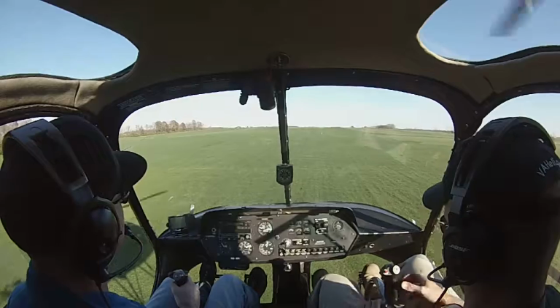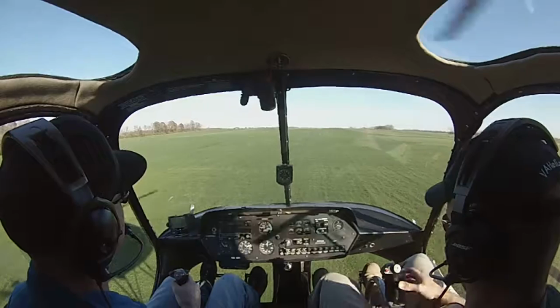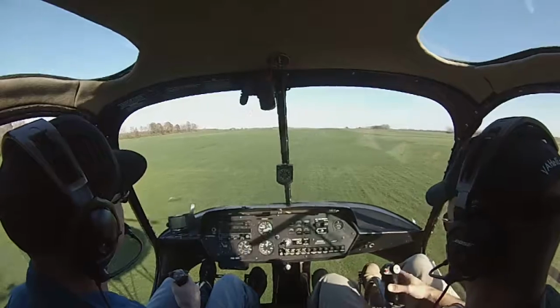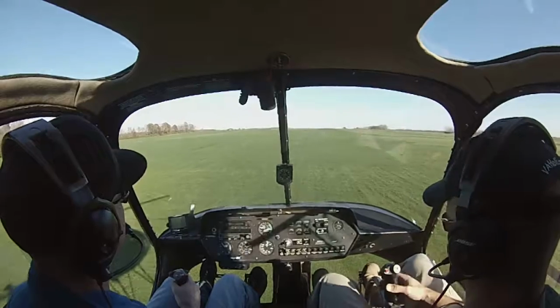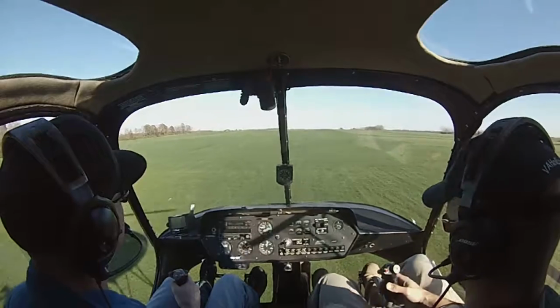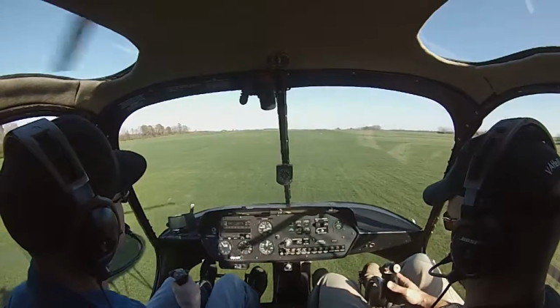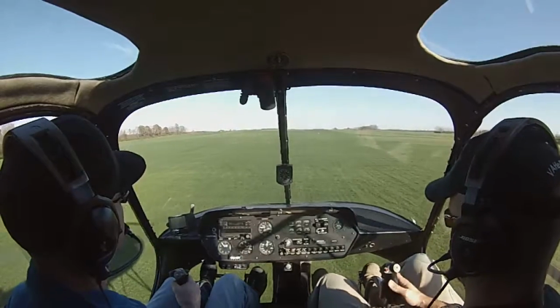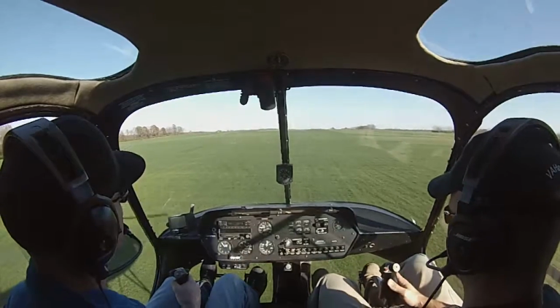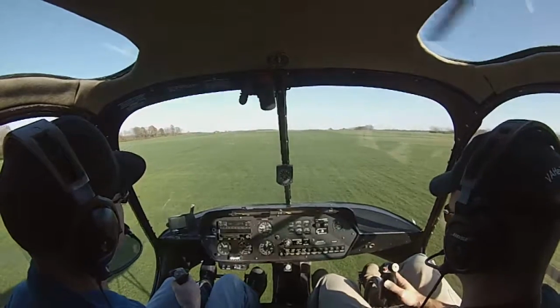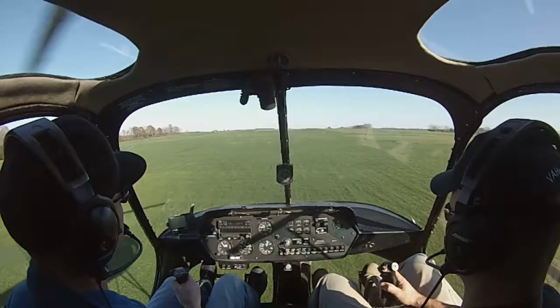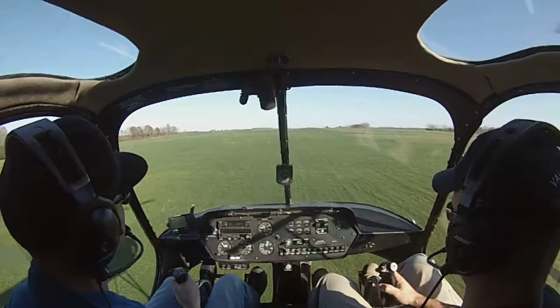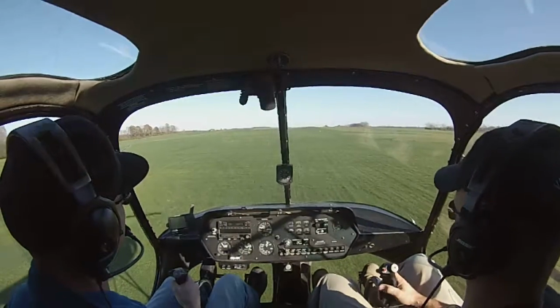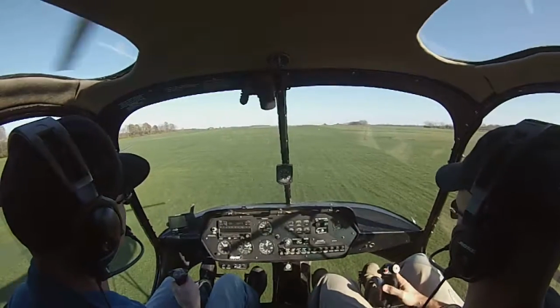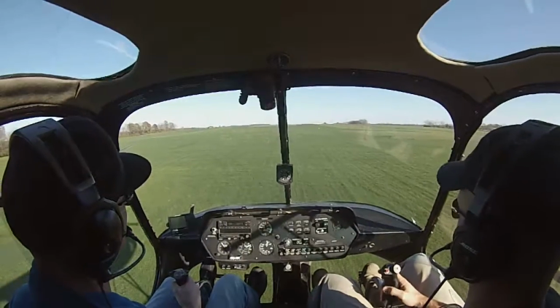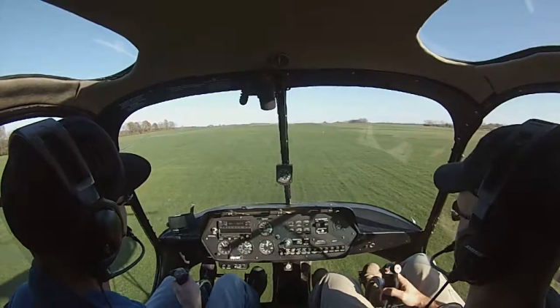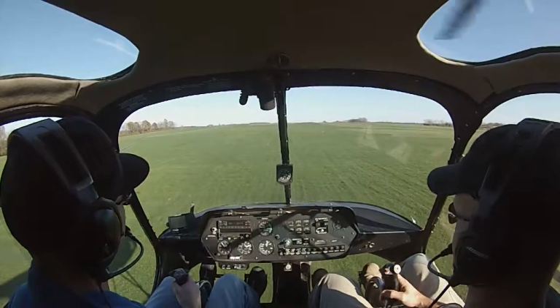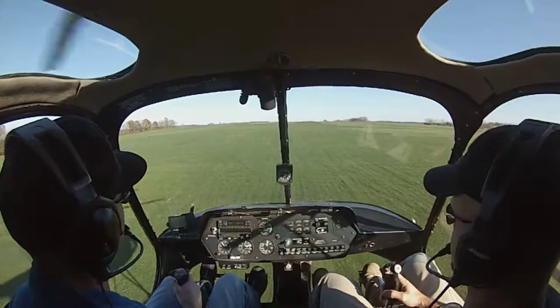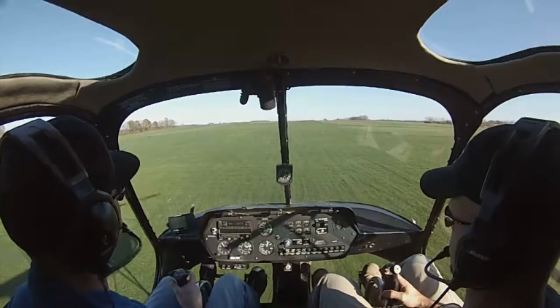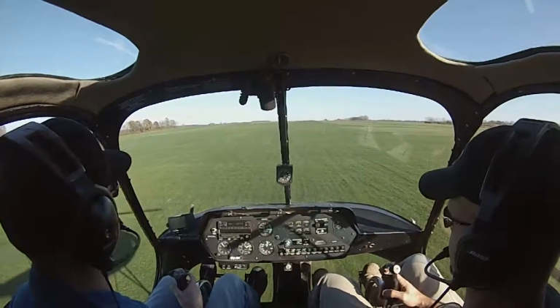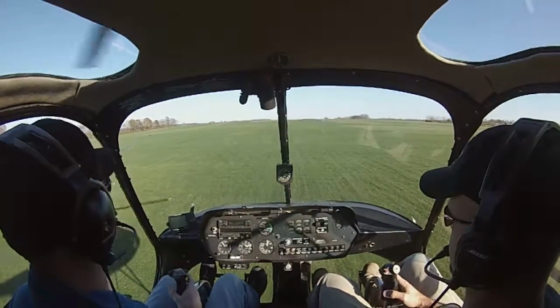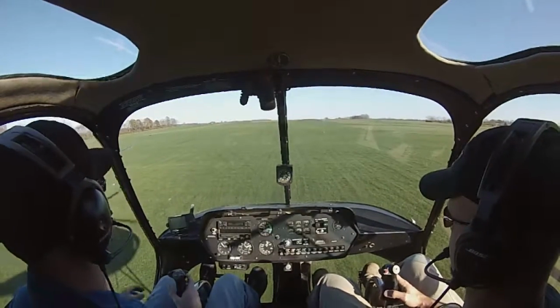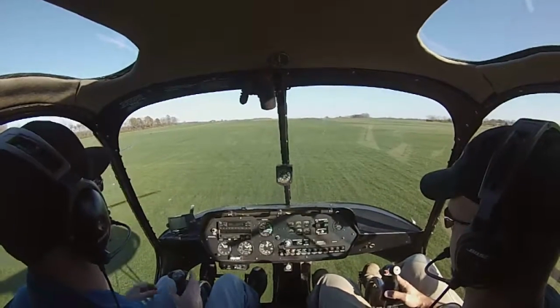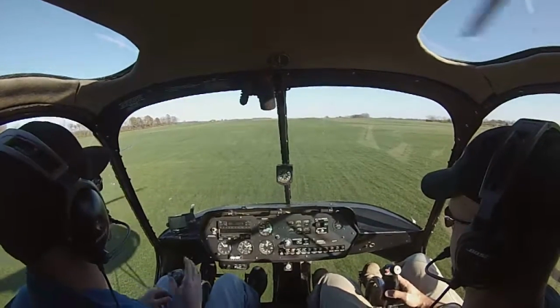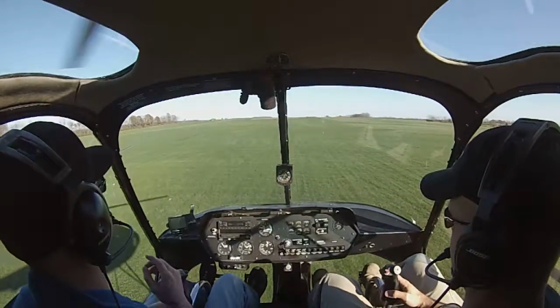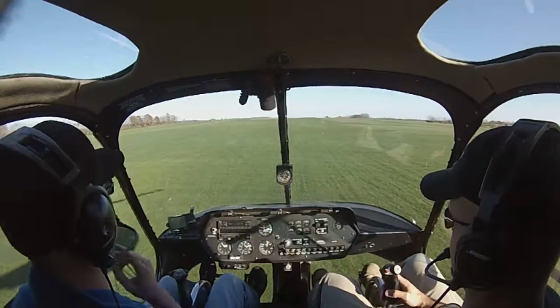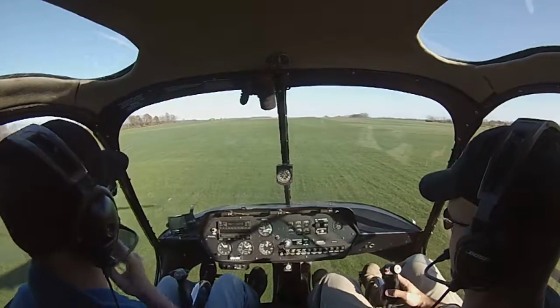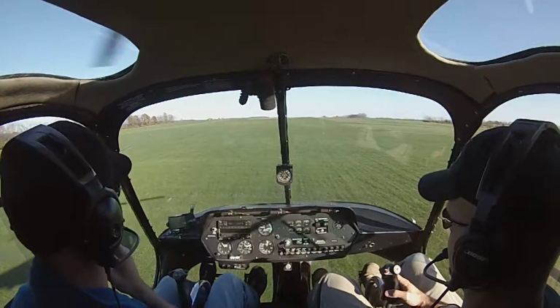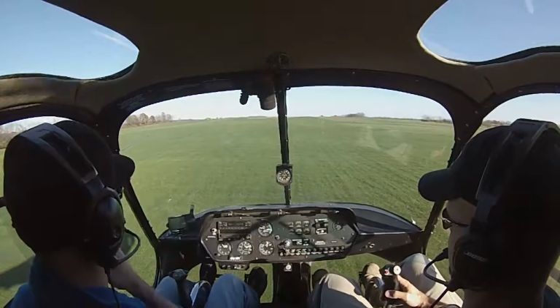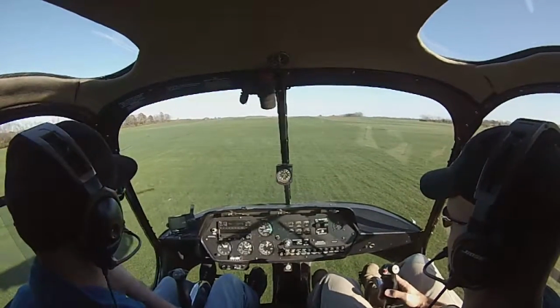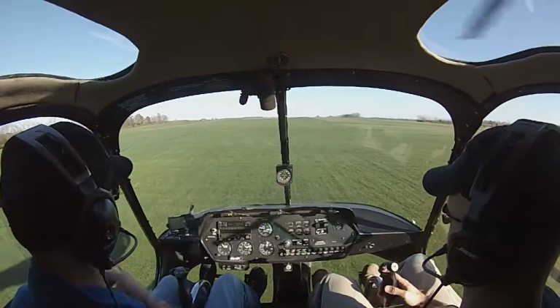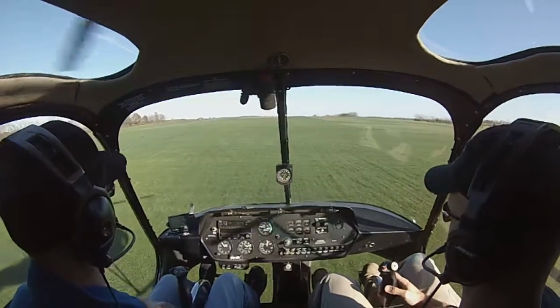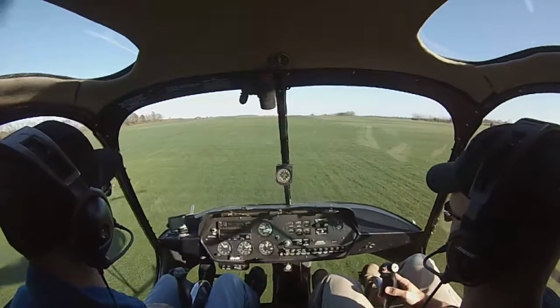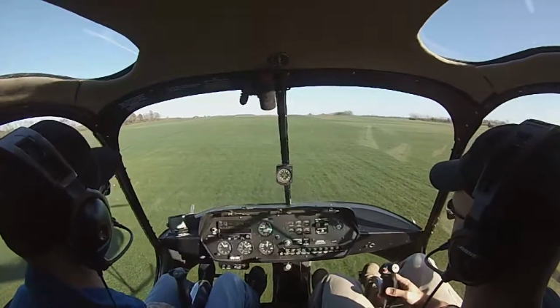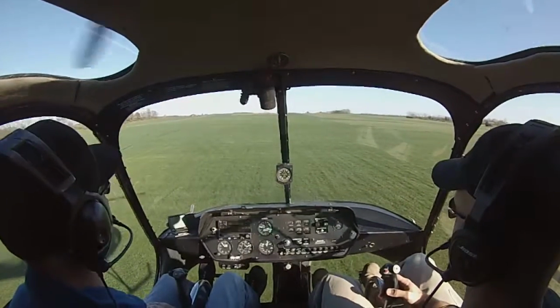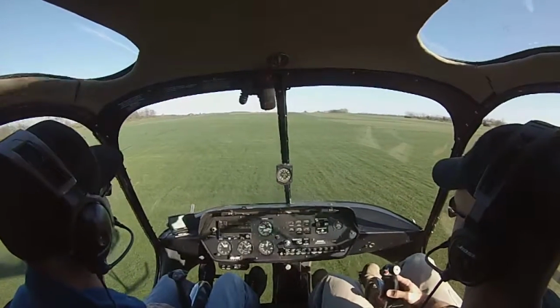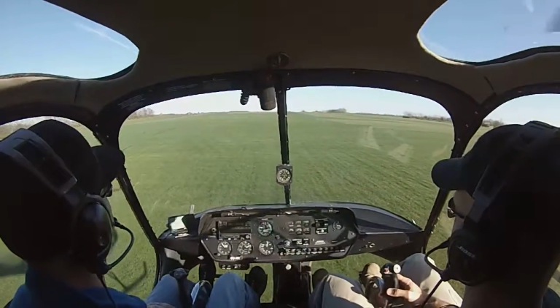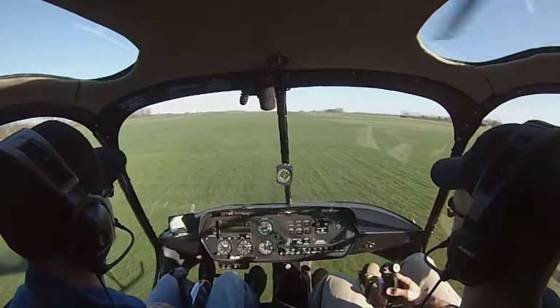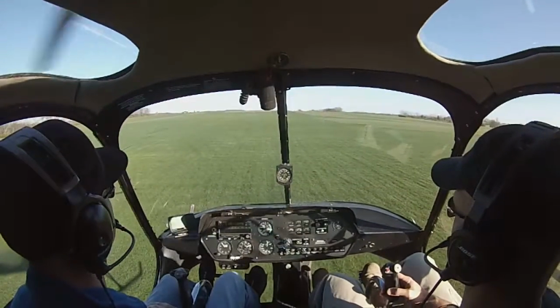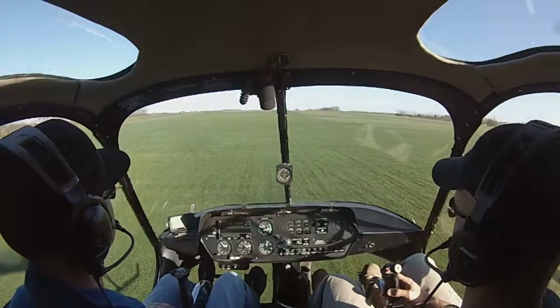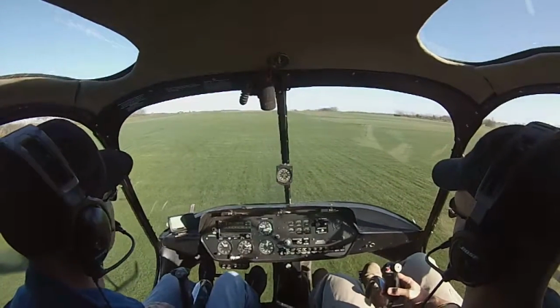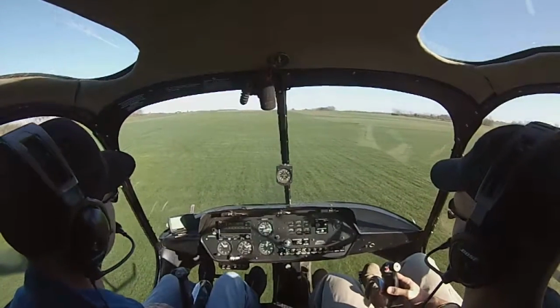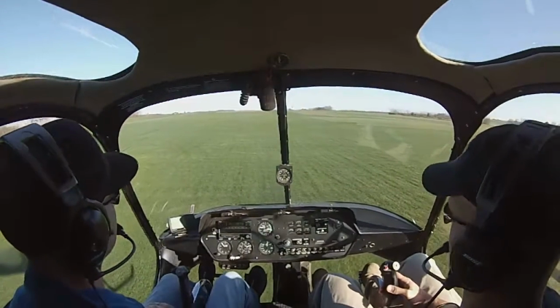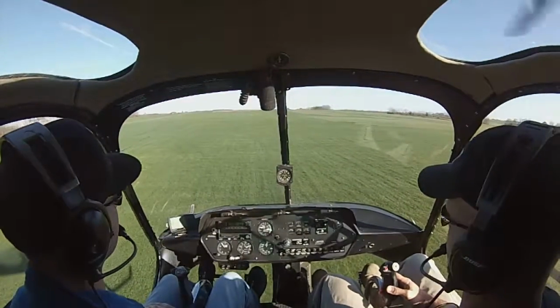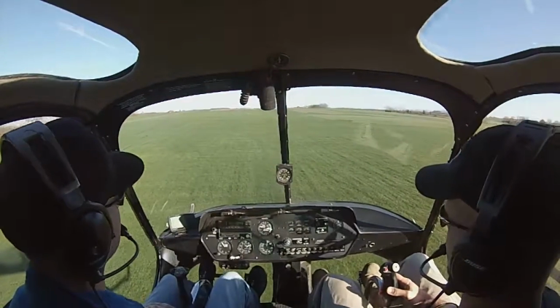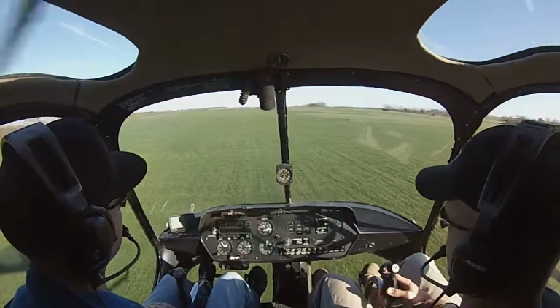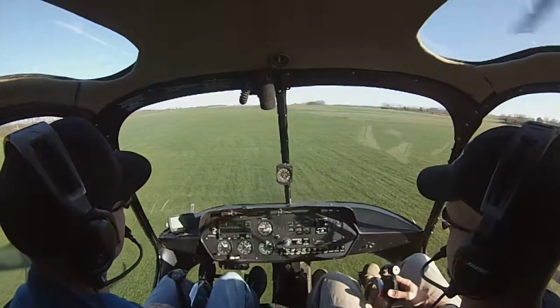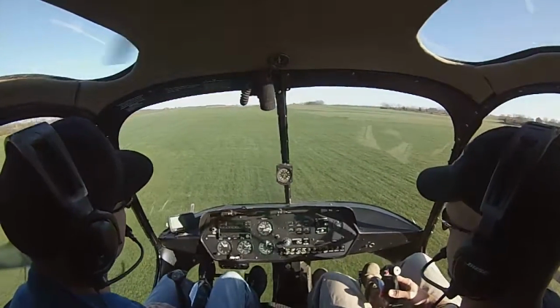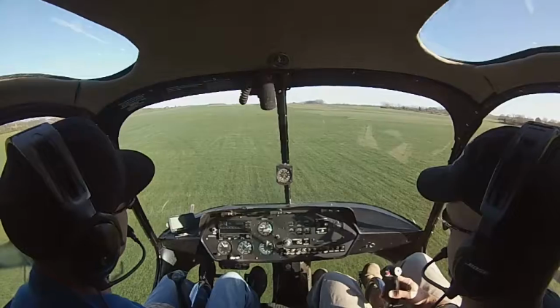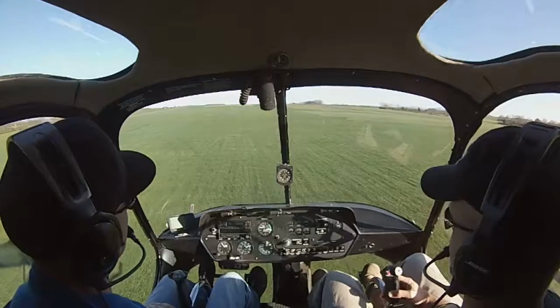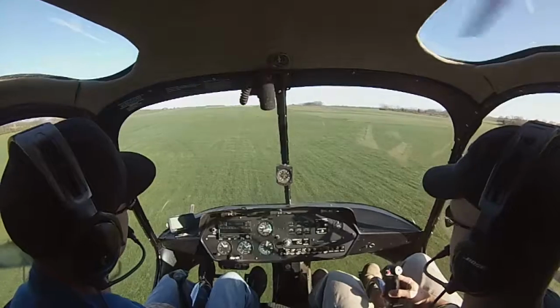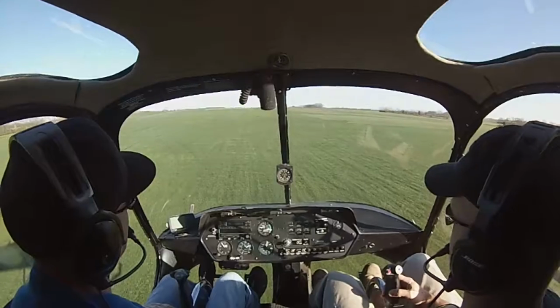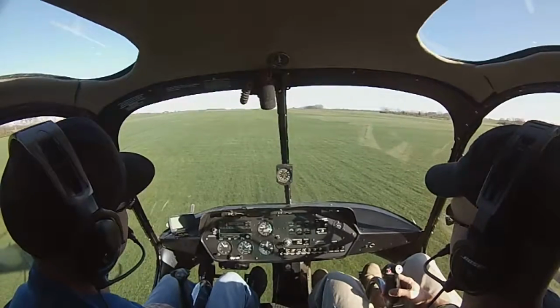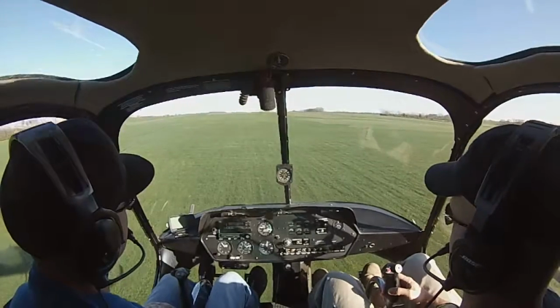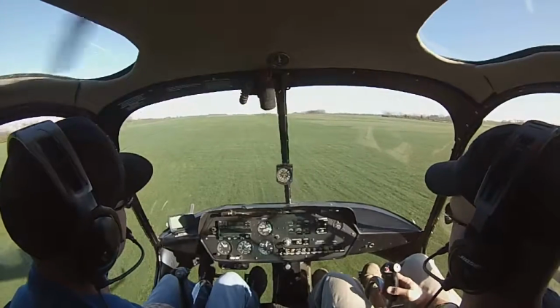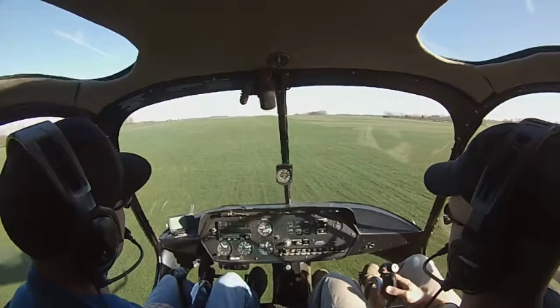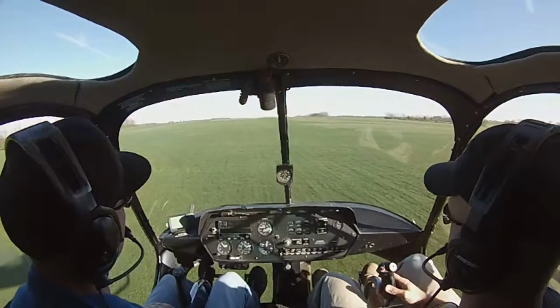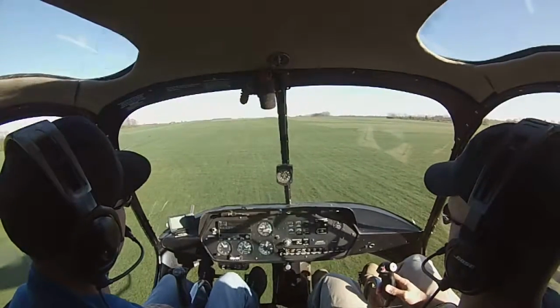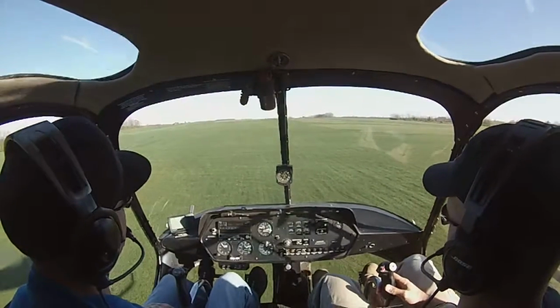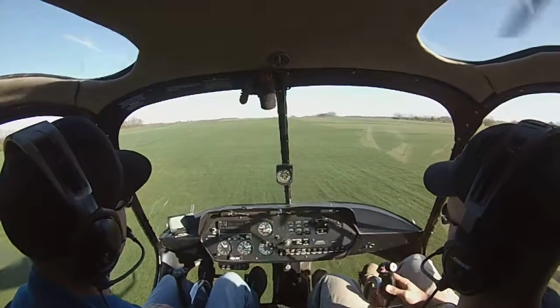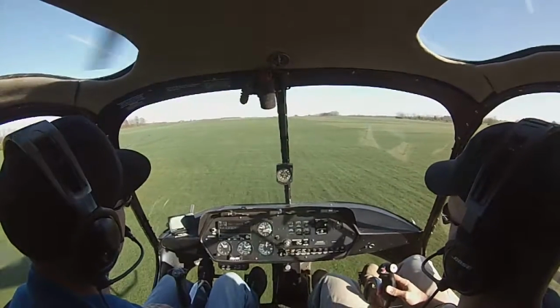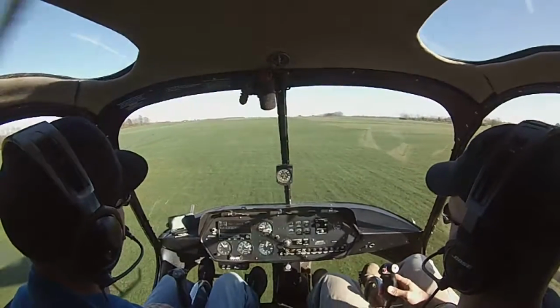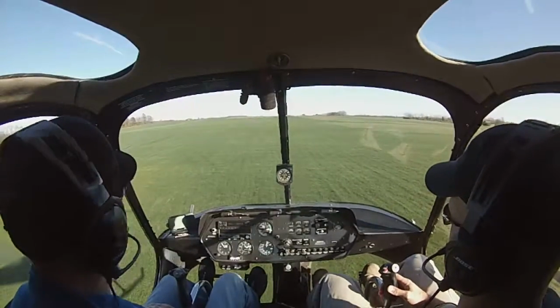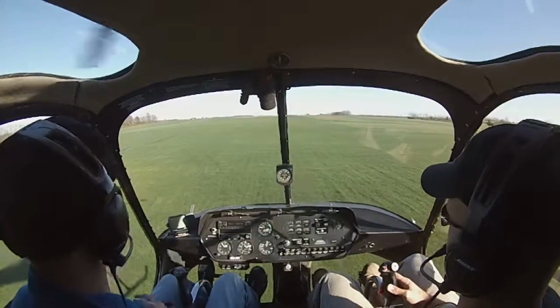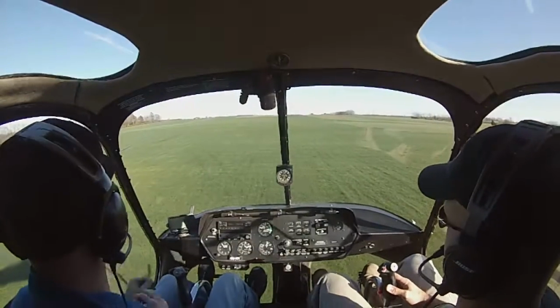And action. You got the controls. I have the controls. Remember, just slow, slow, slow, slow.